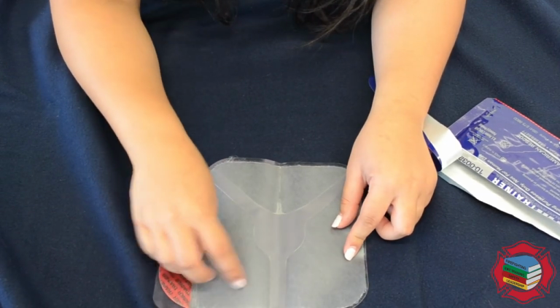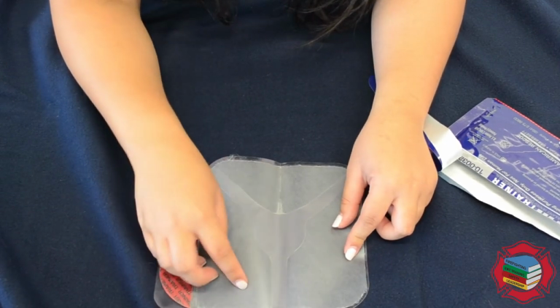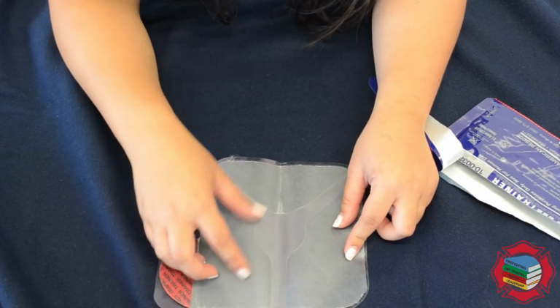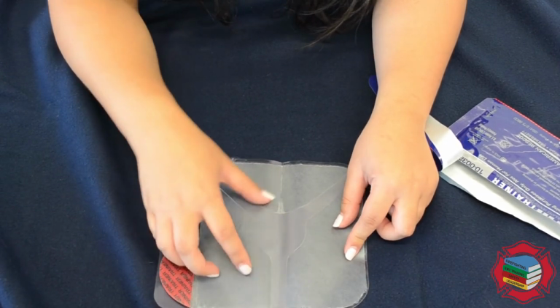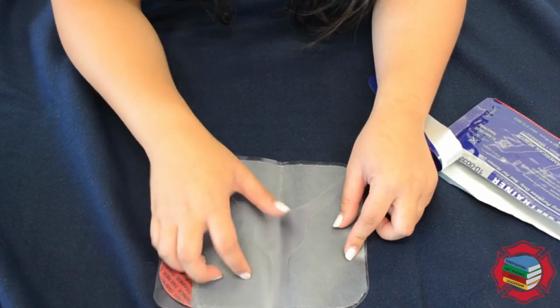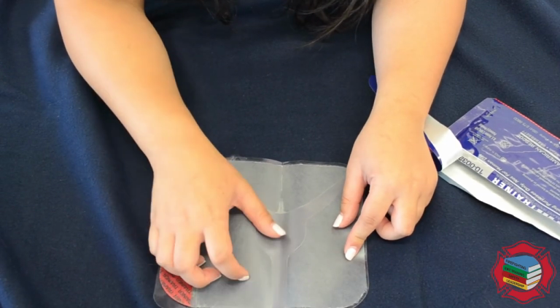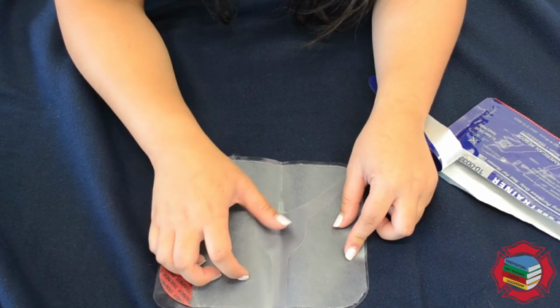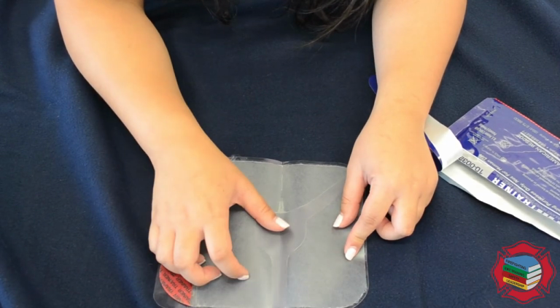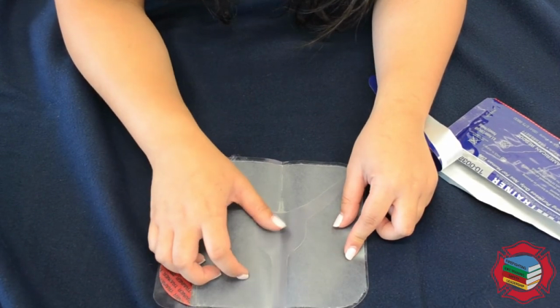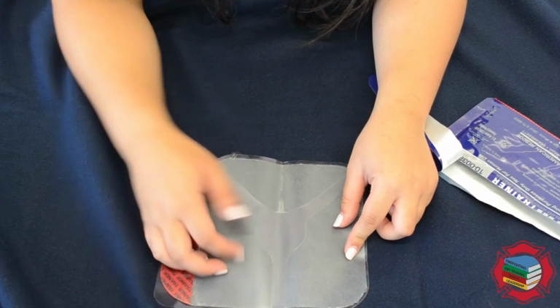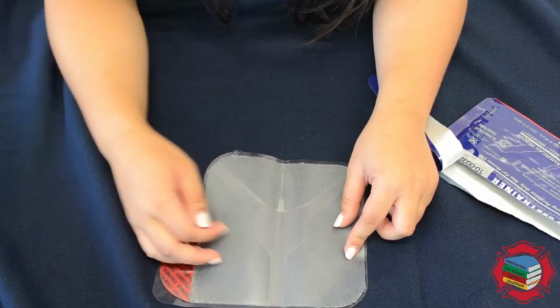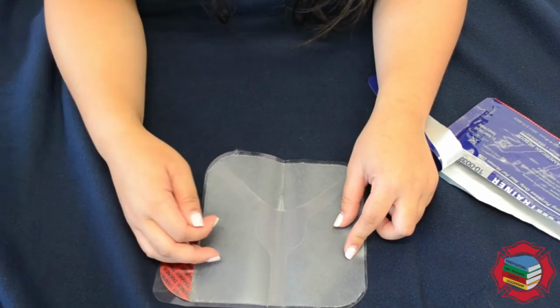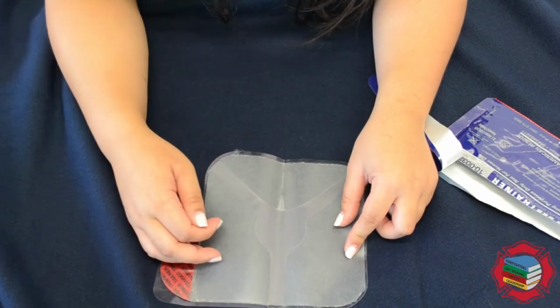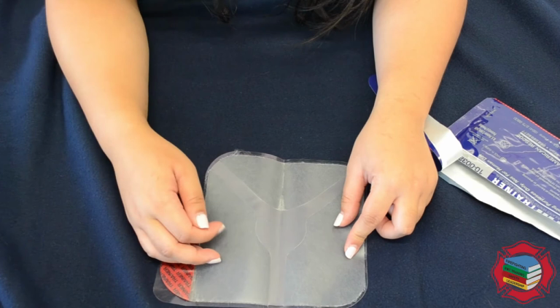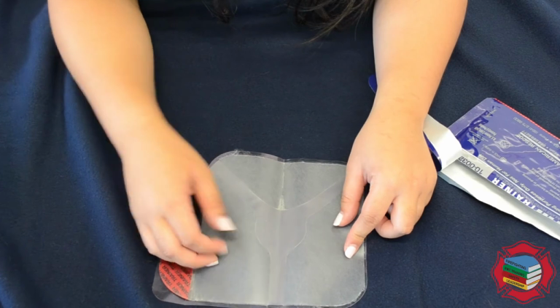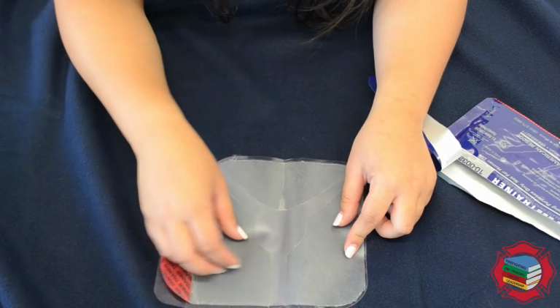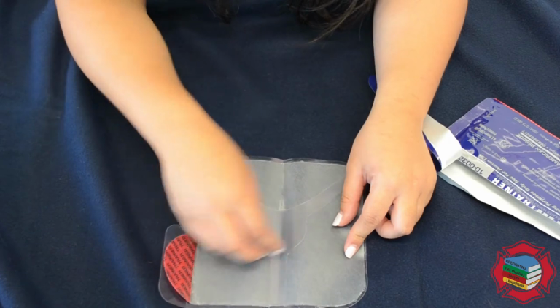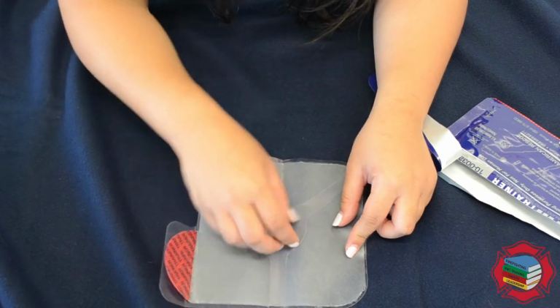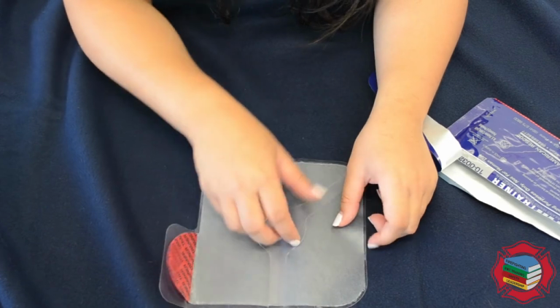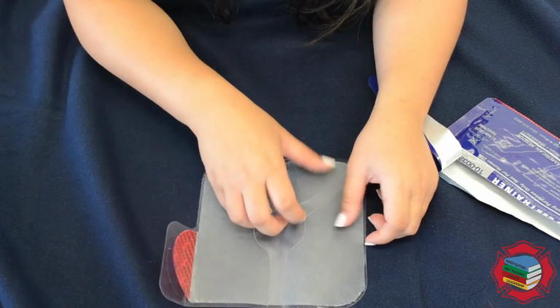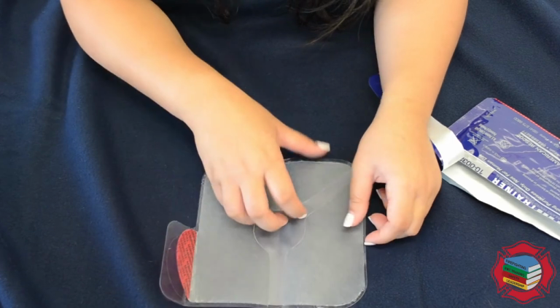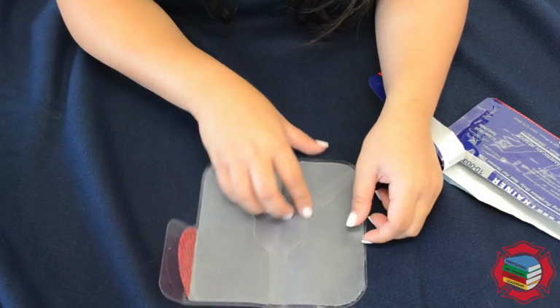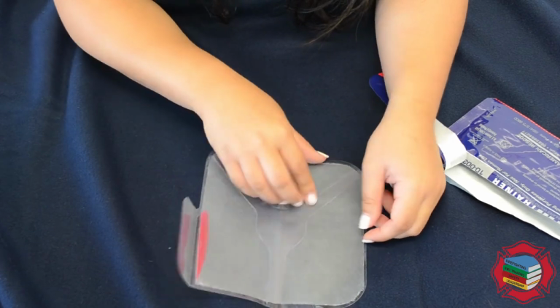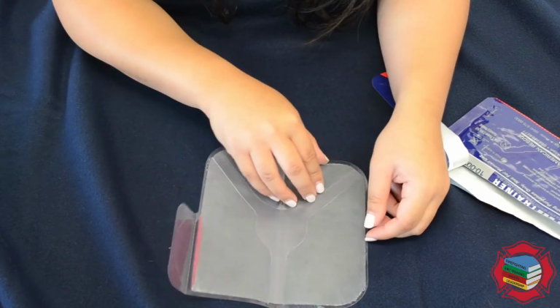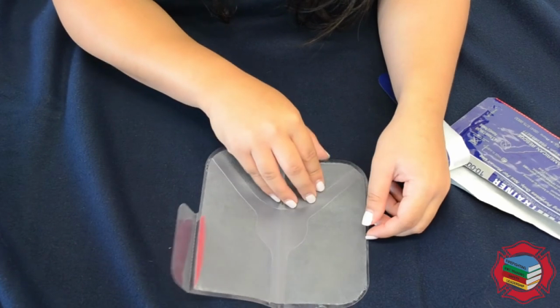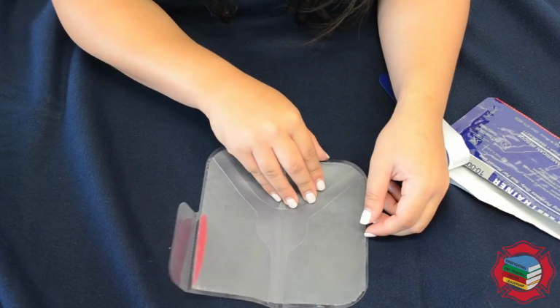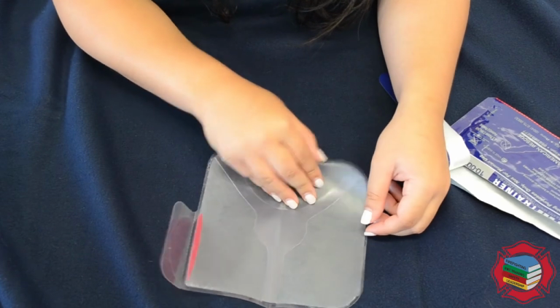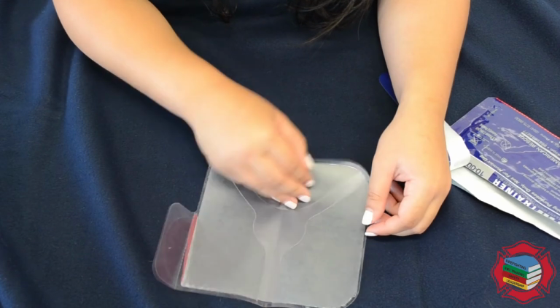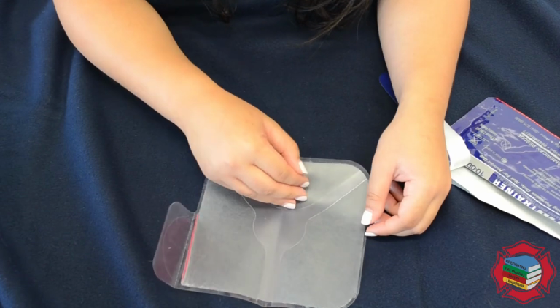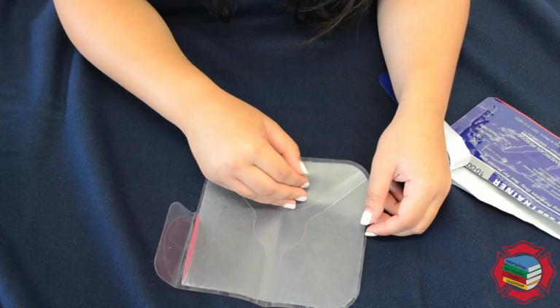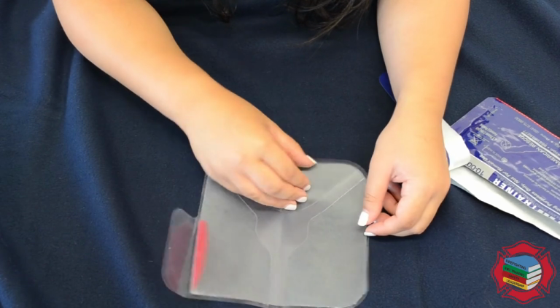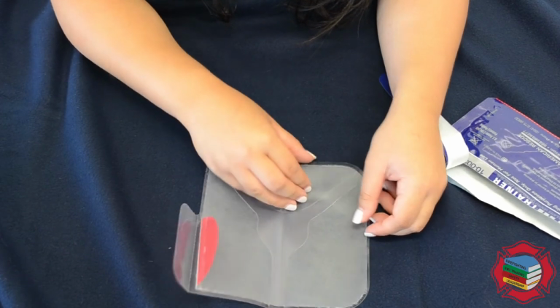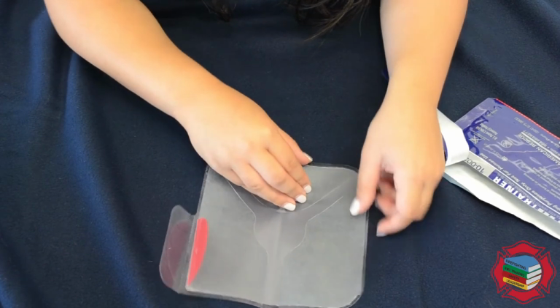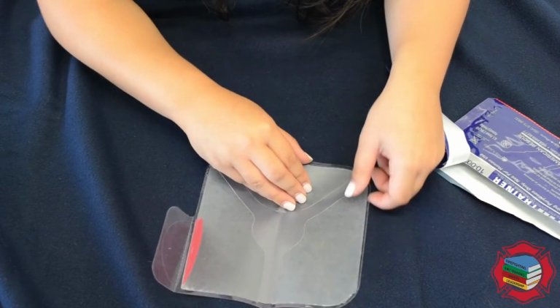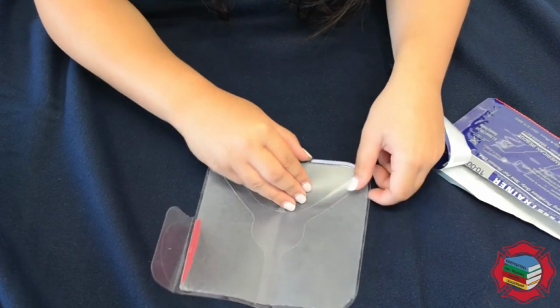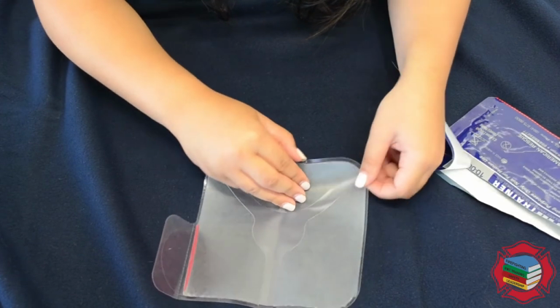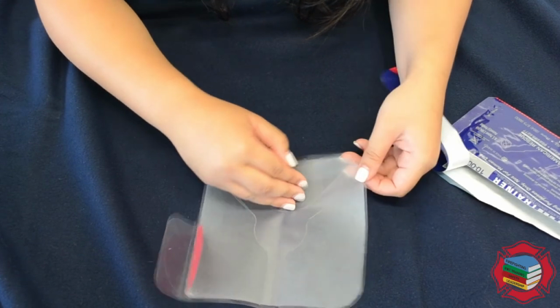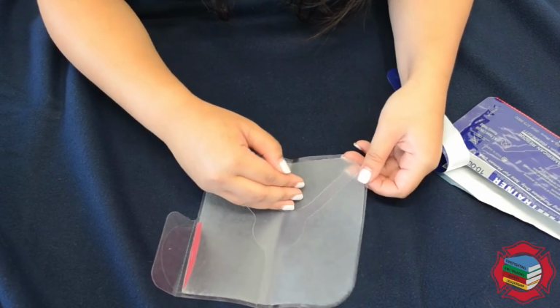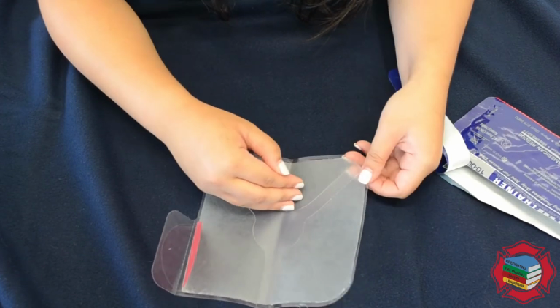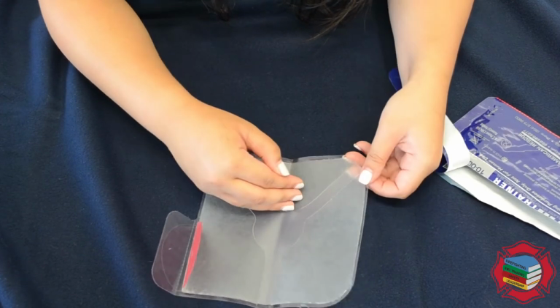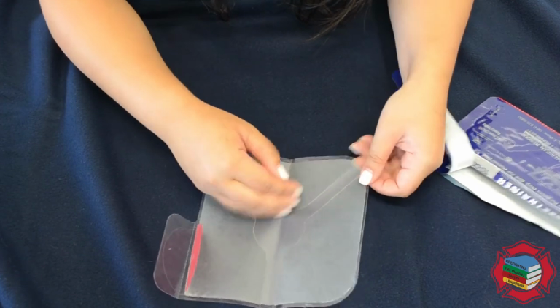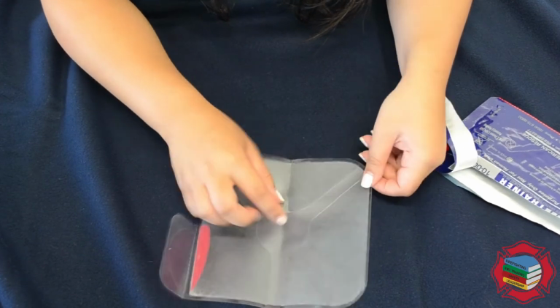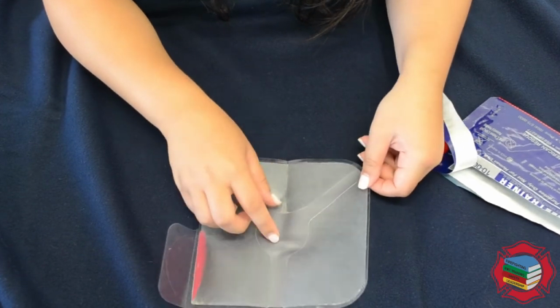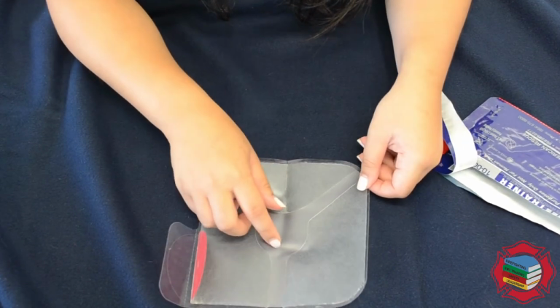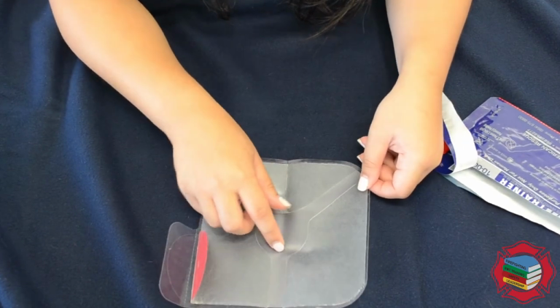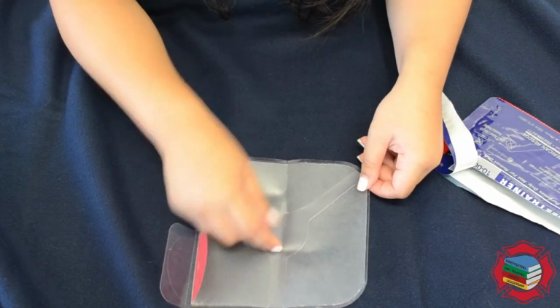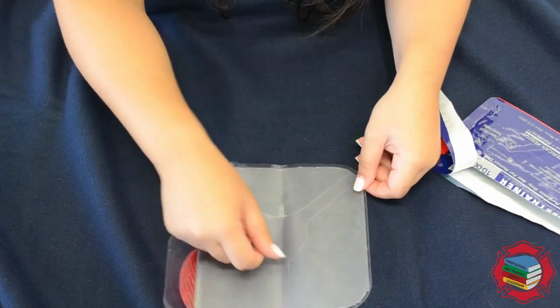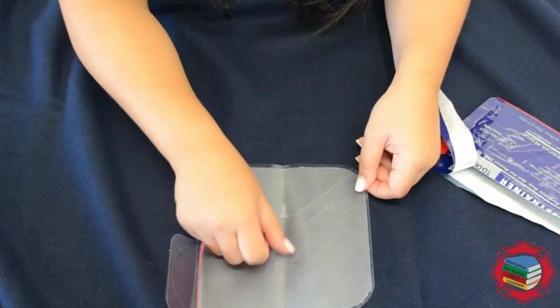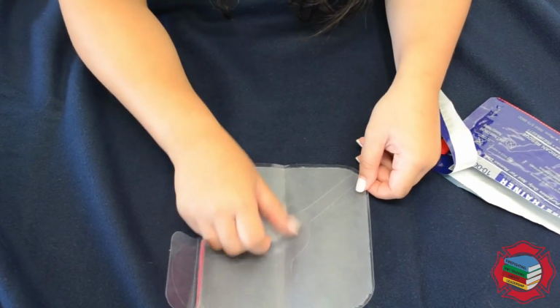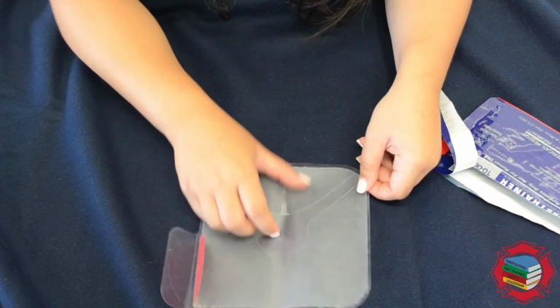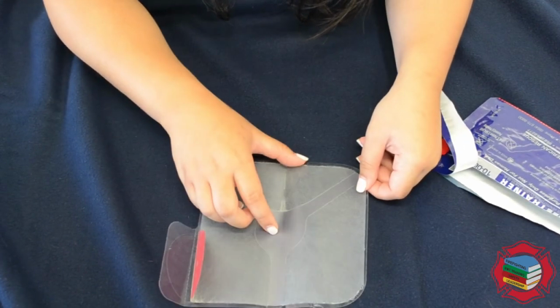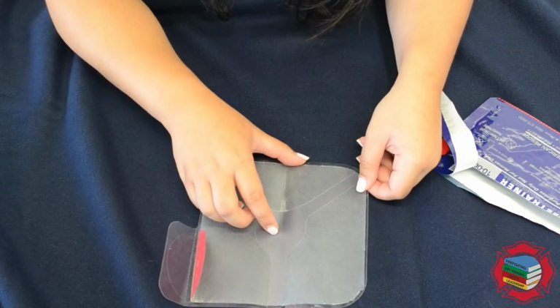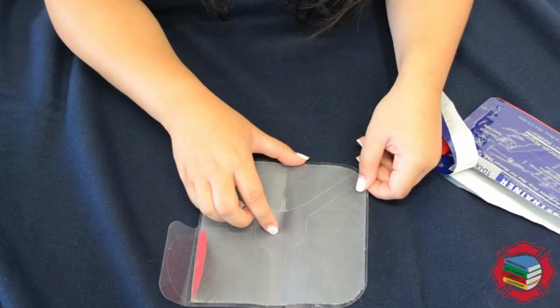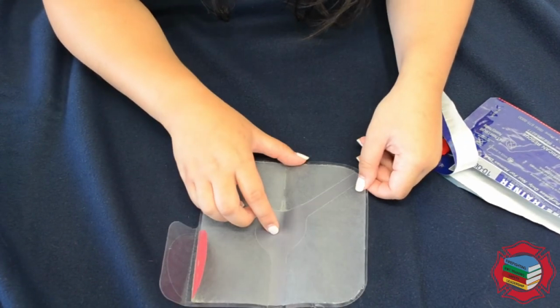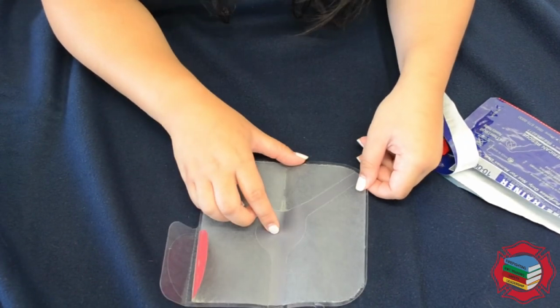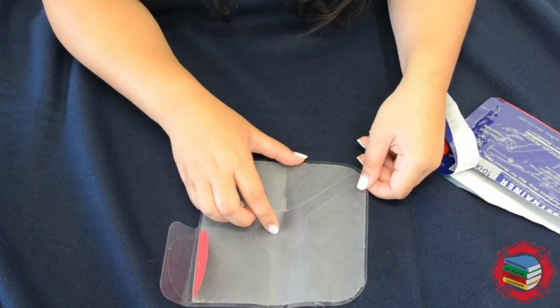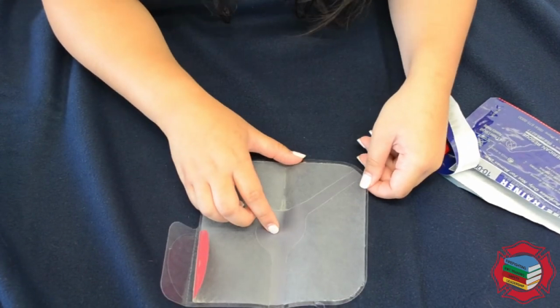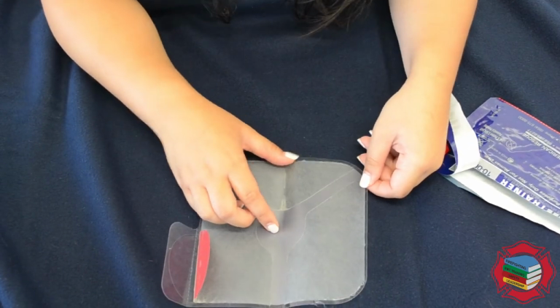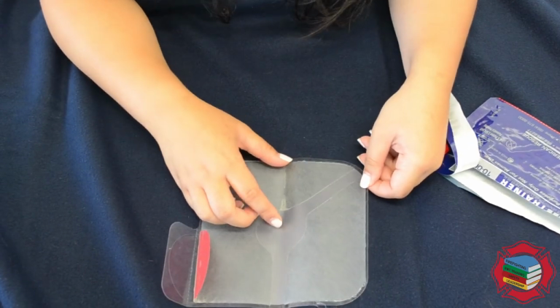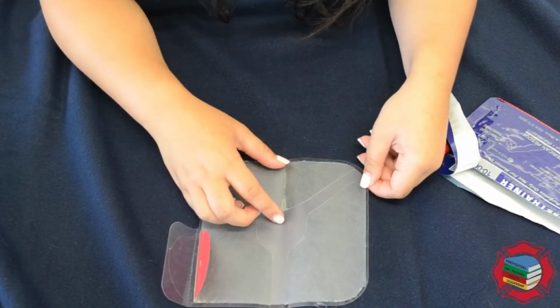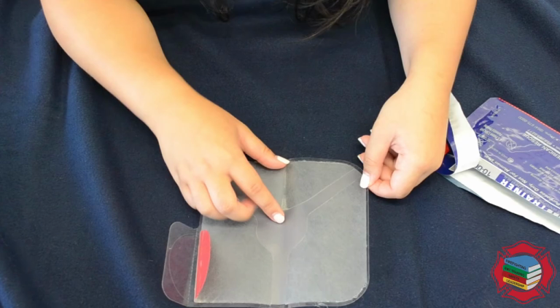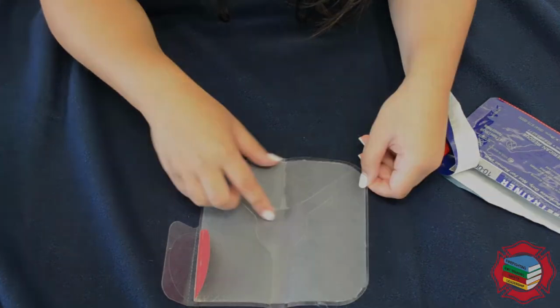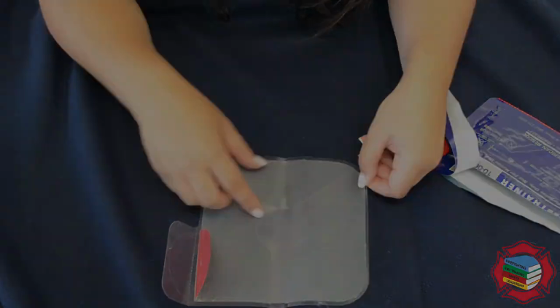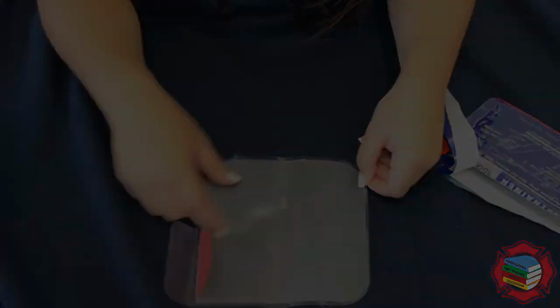If you do need to burp the chest seal, you can go ahead and lift it up and then put it back down again on exhalation.